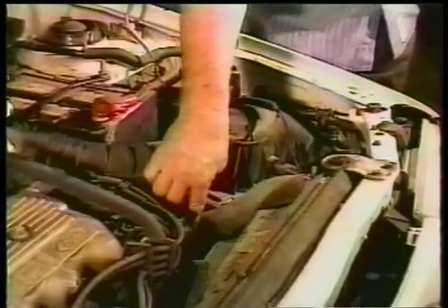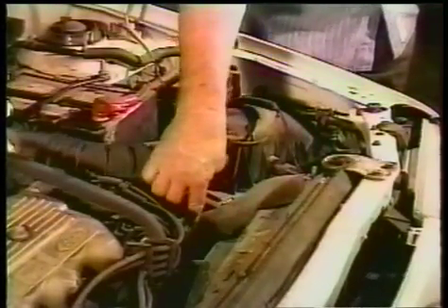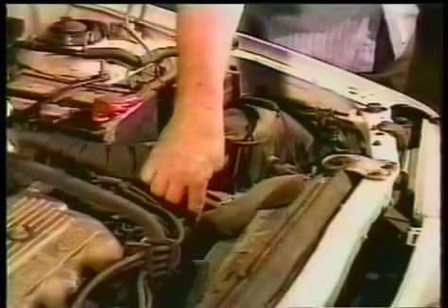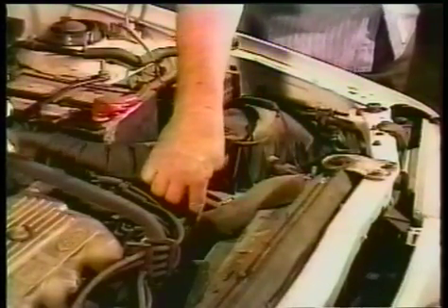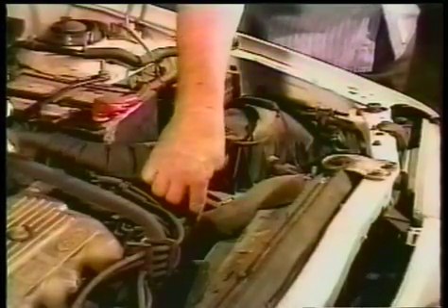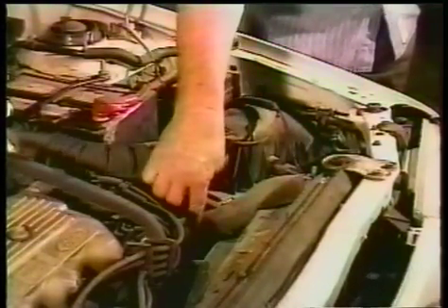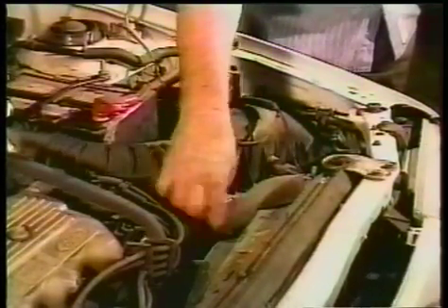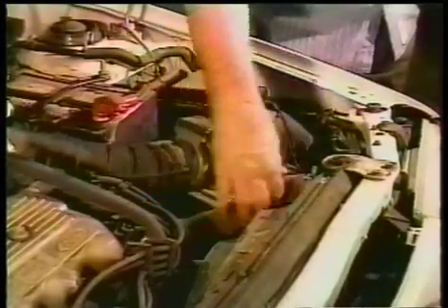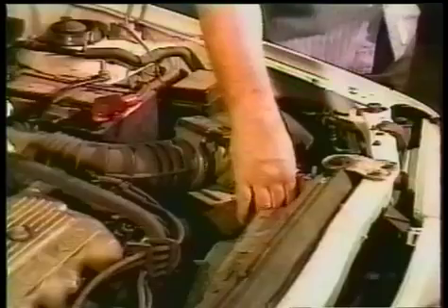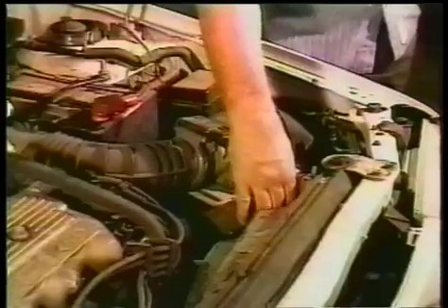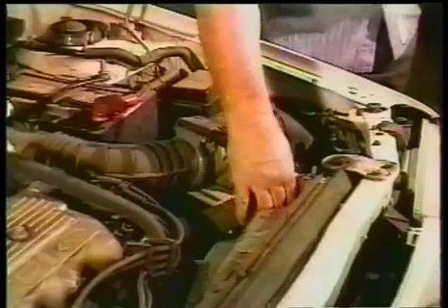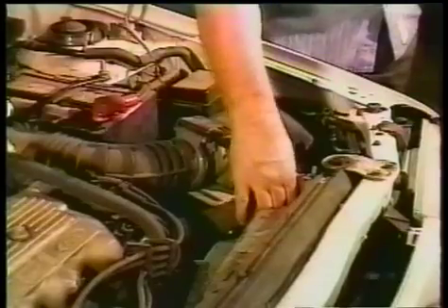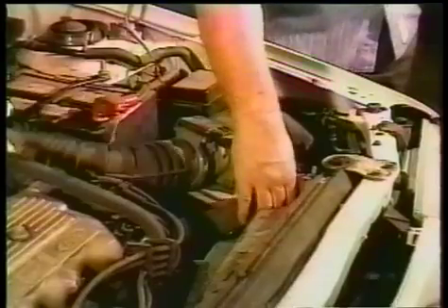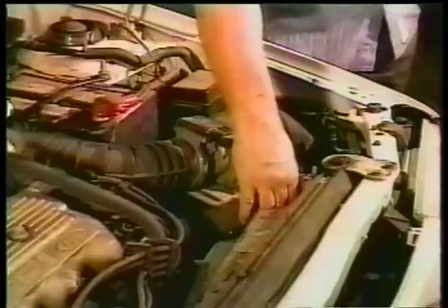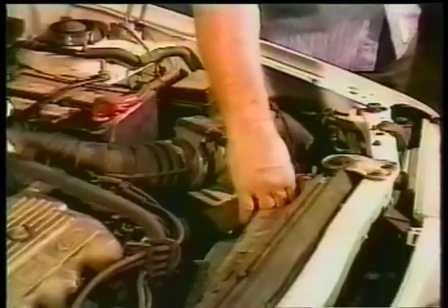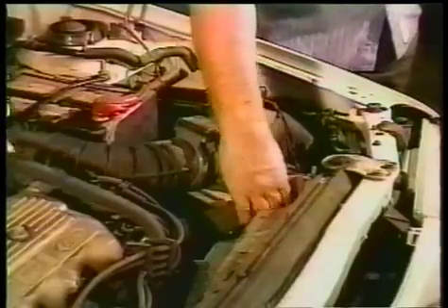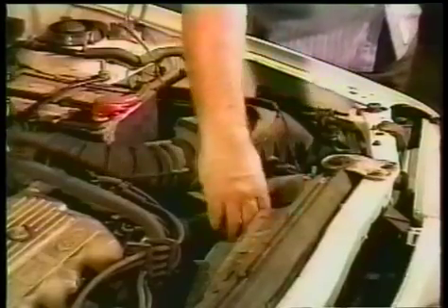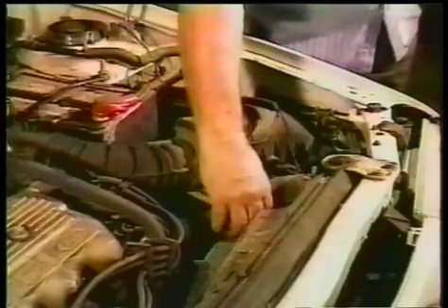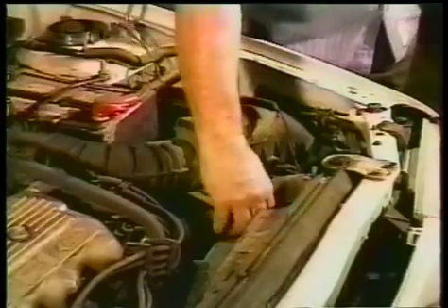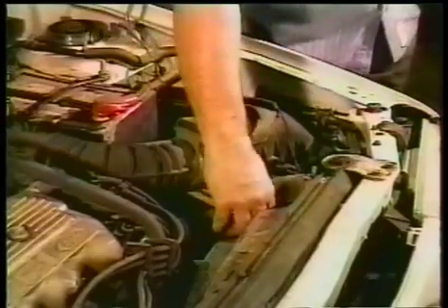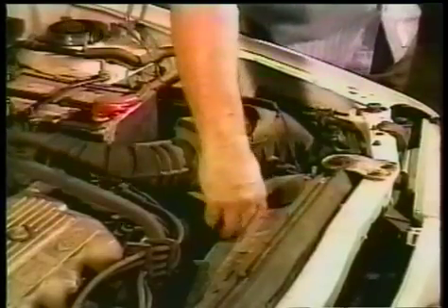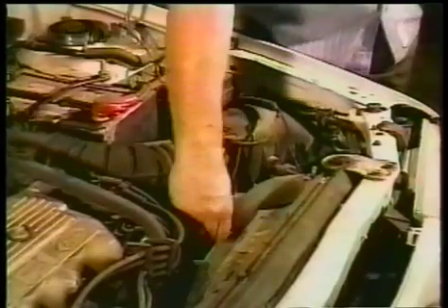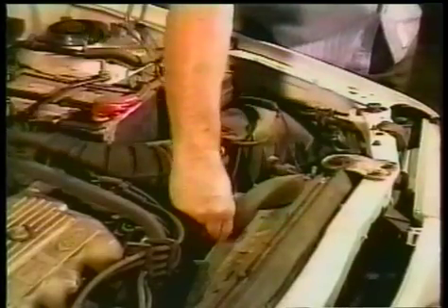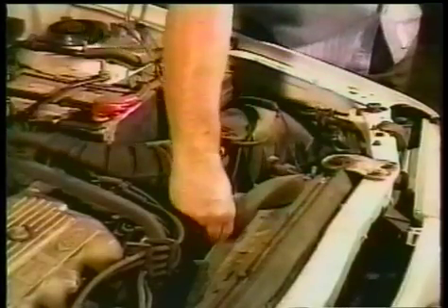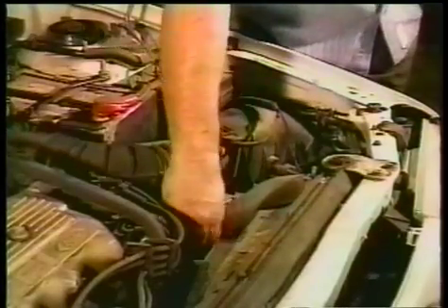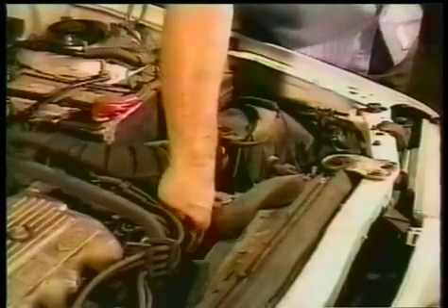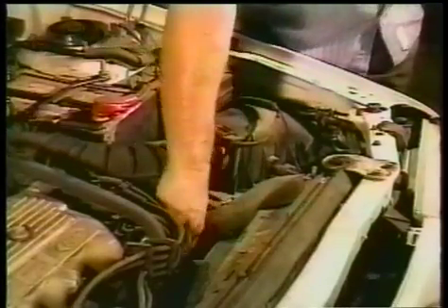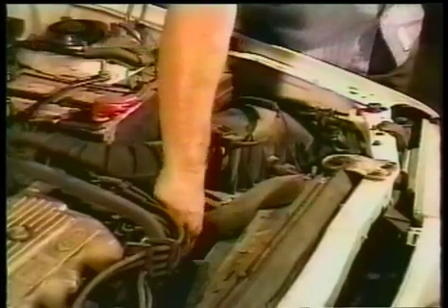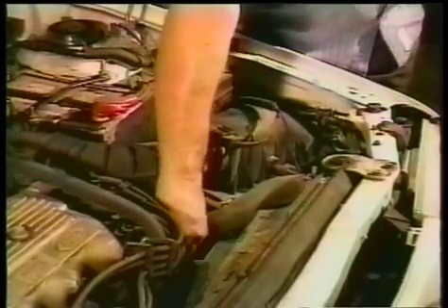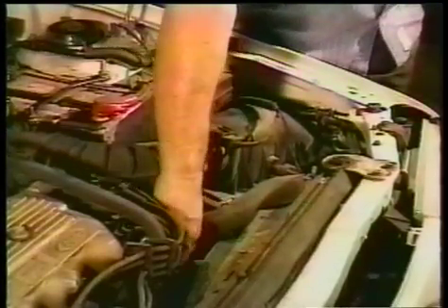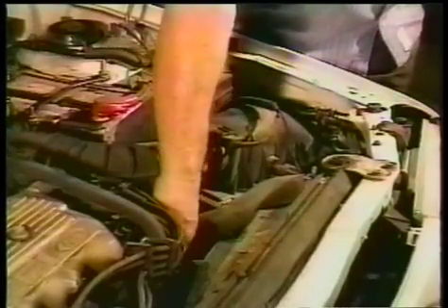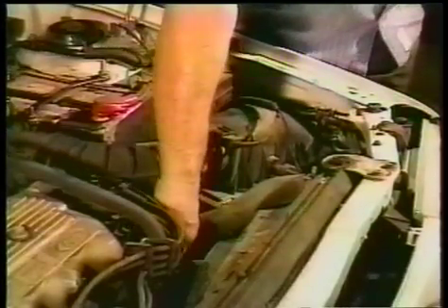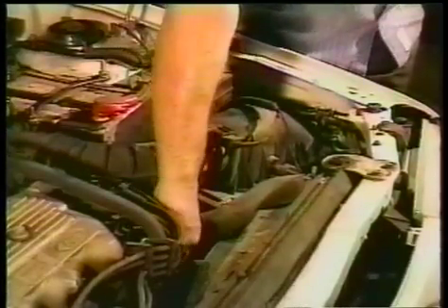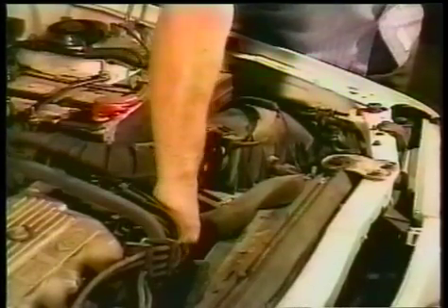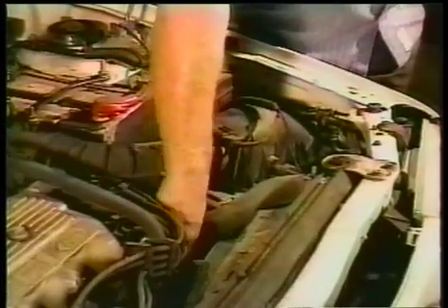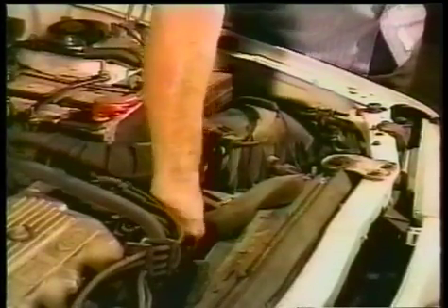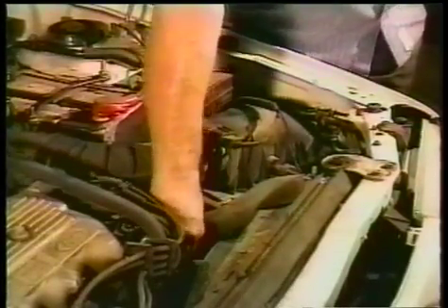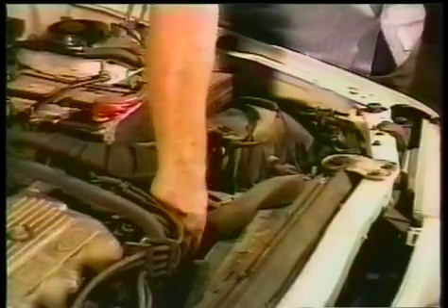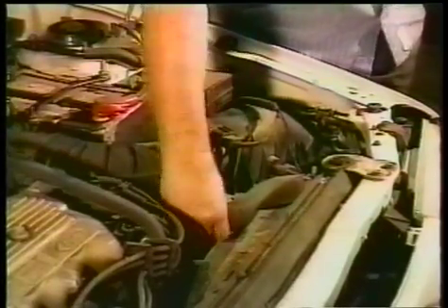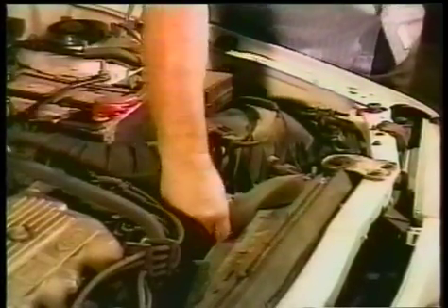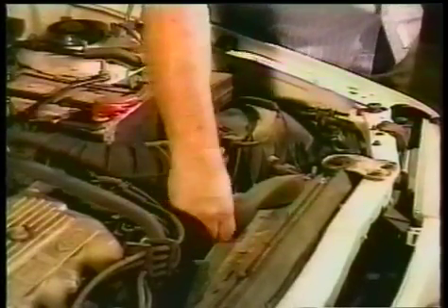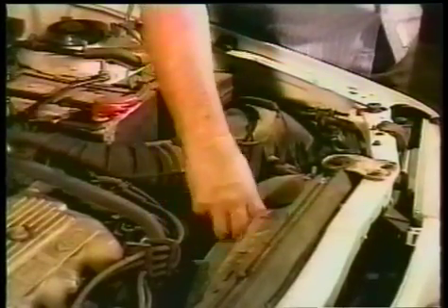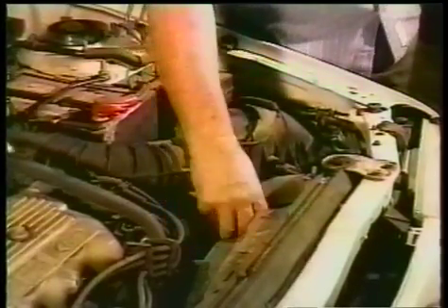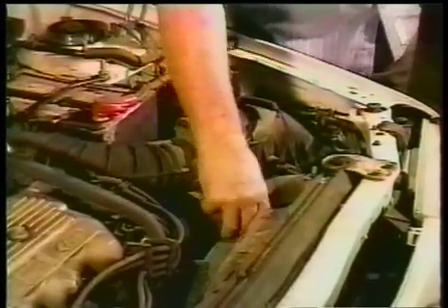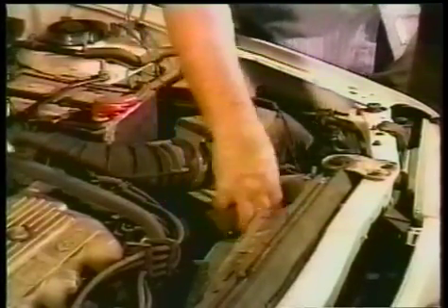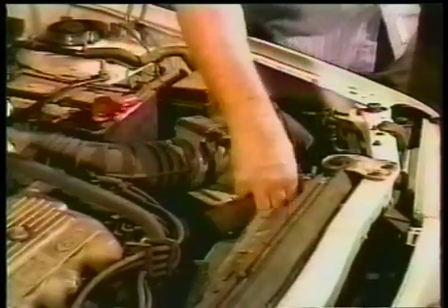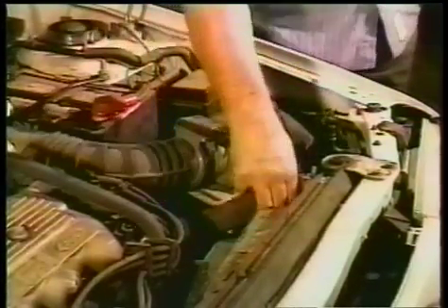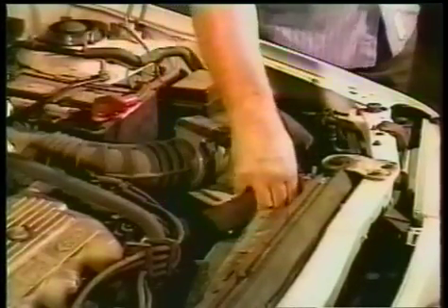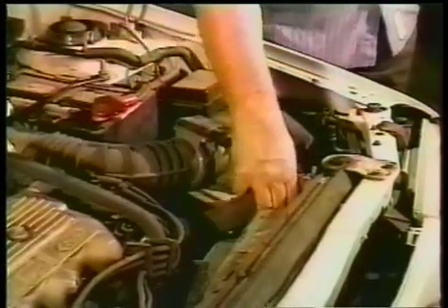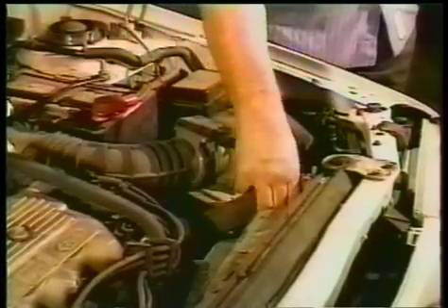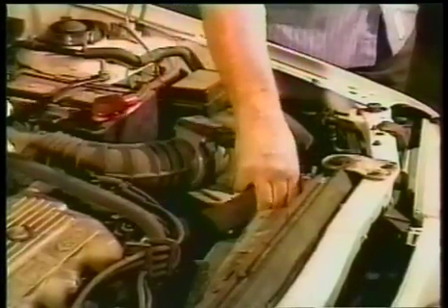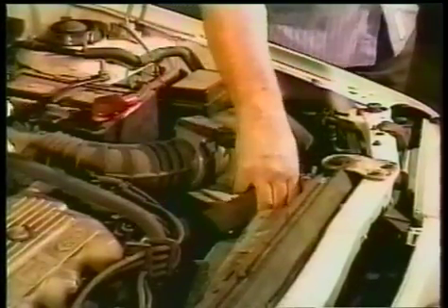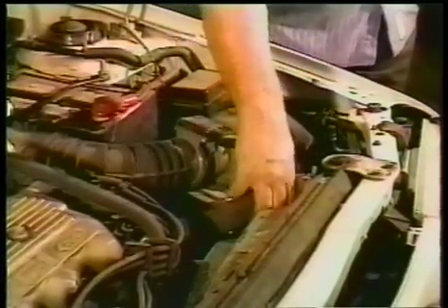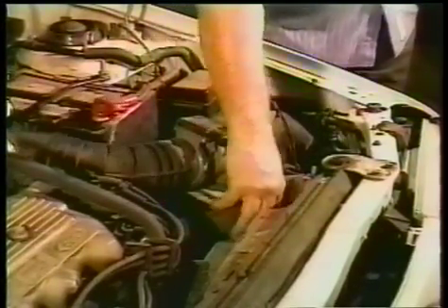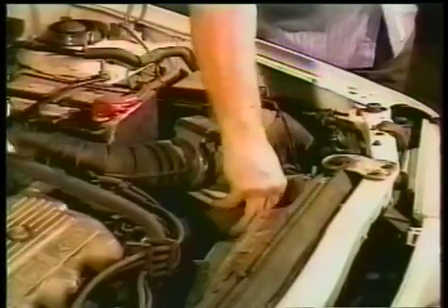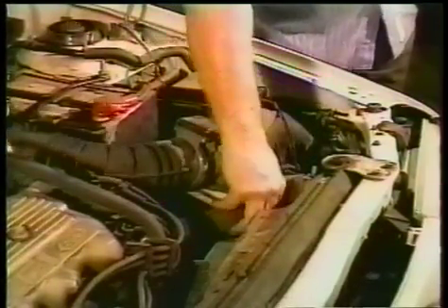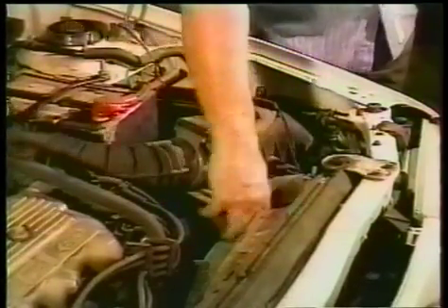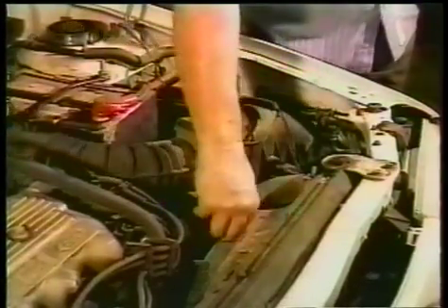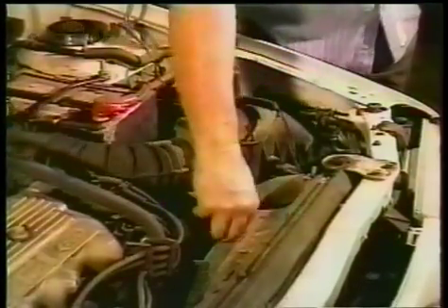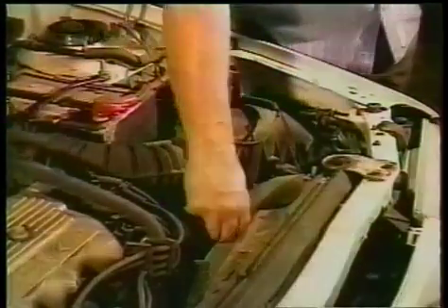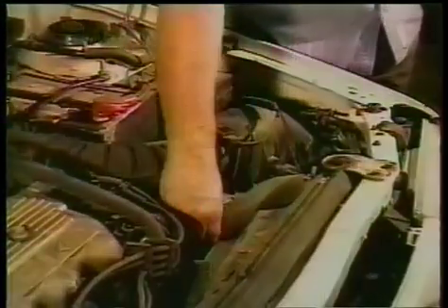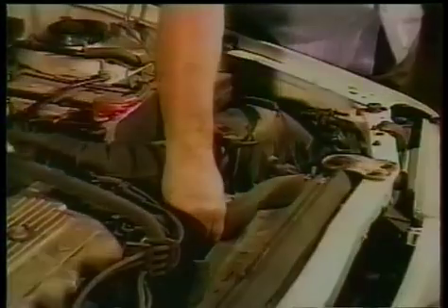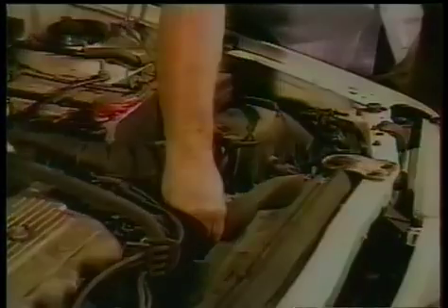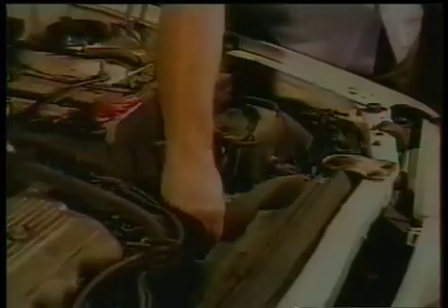Radiator hoses — if in doubt, you should replace it, especially if it feels soft or crunchy.